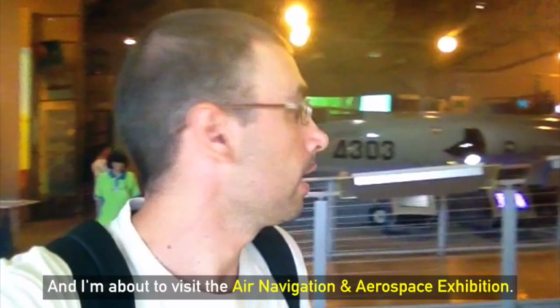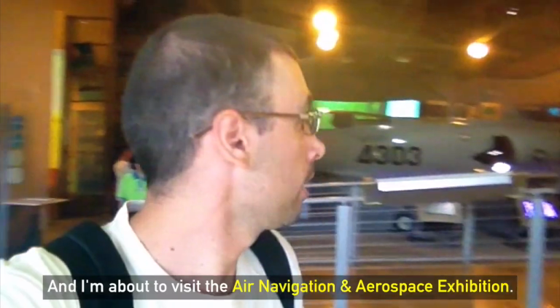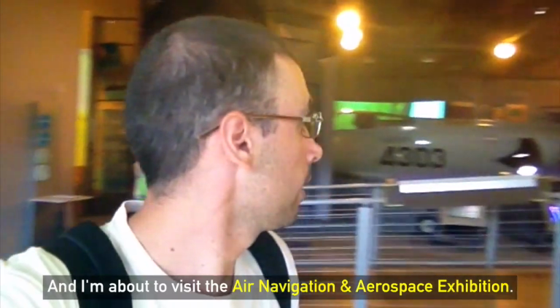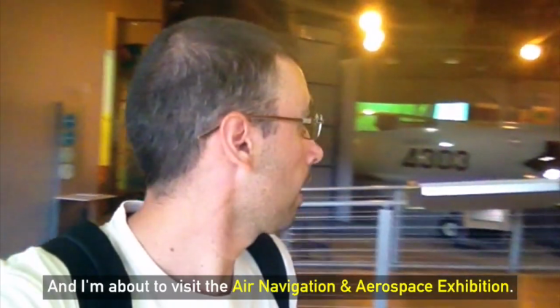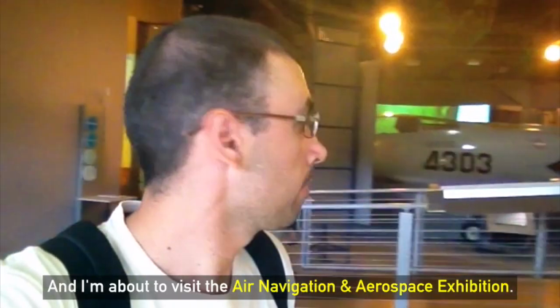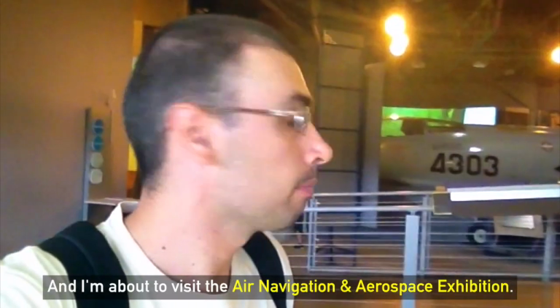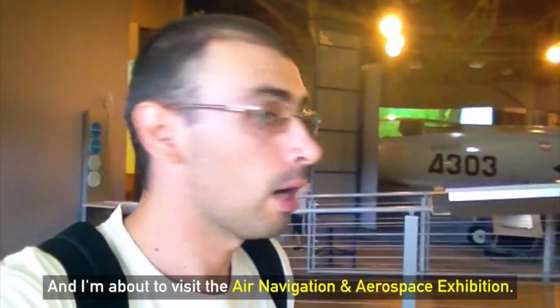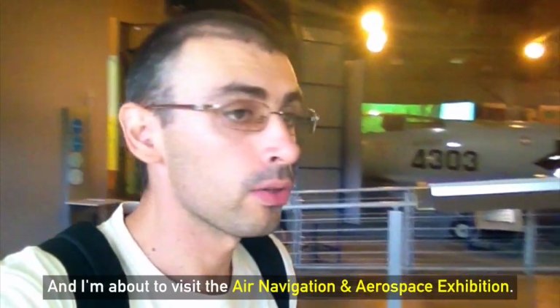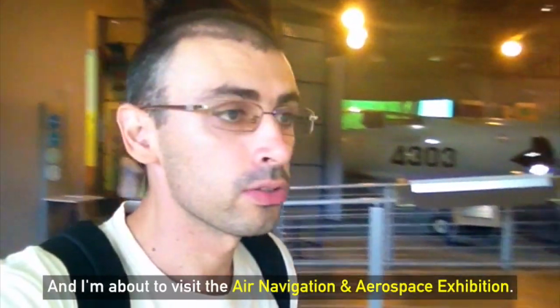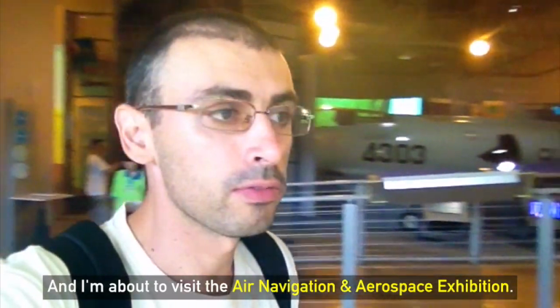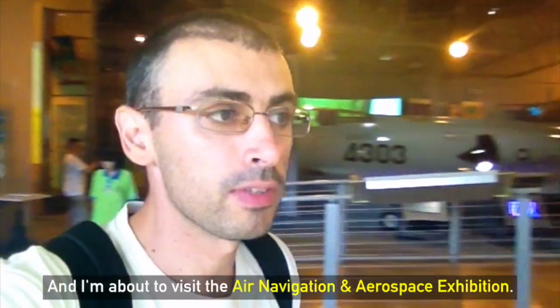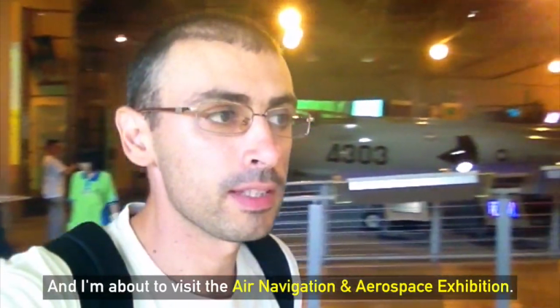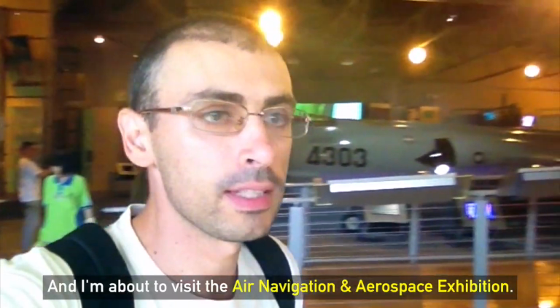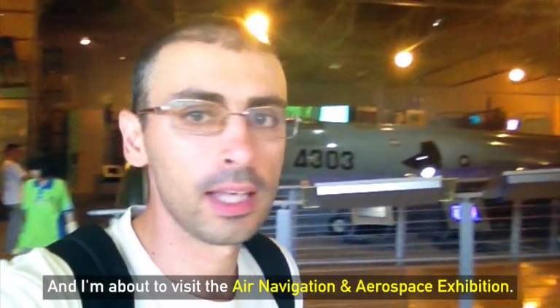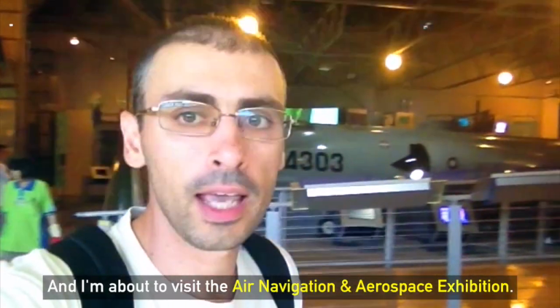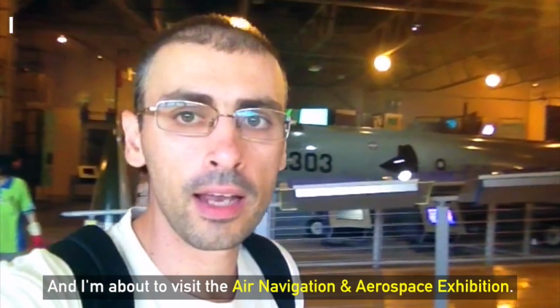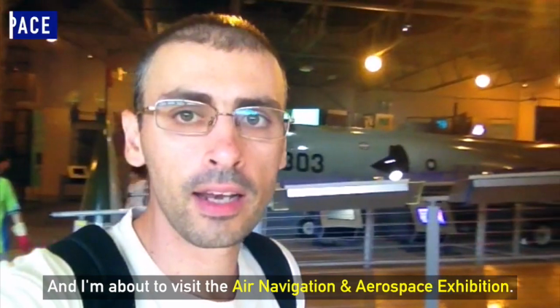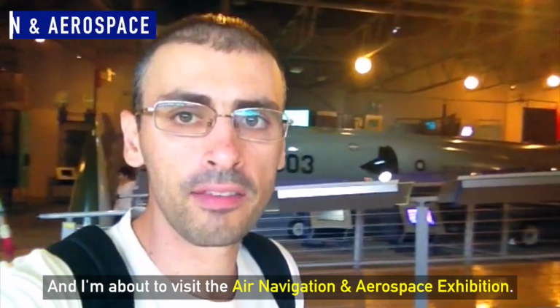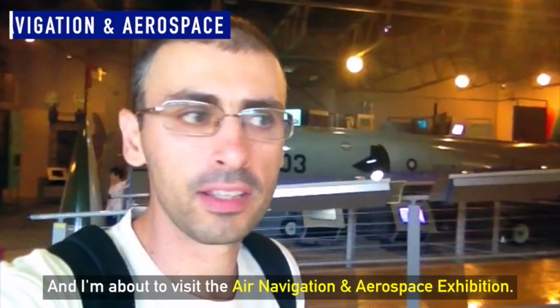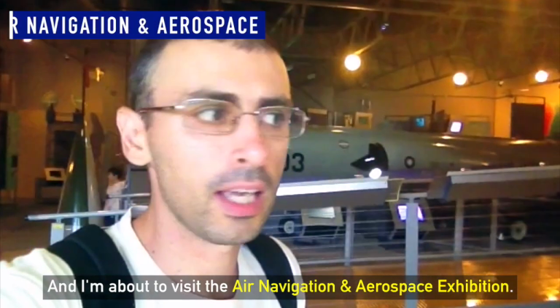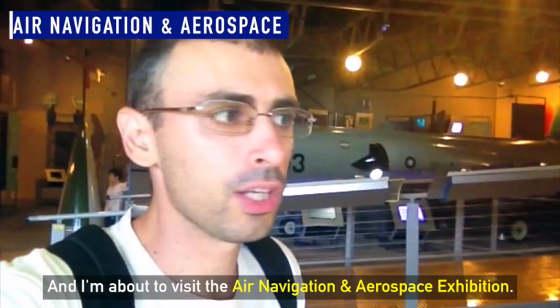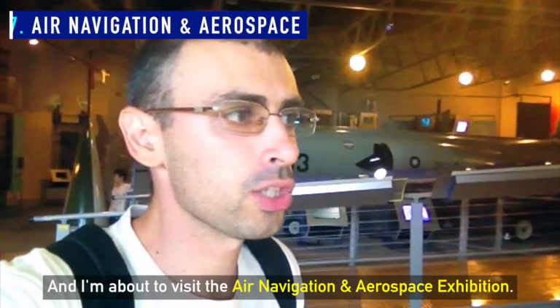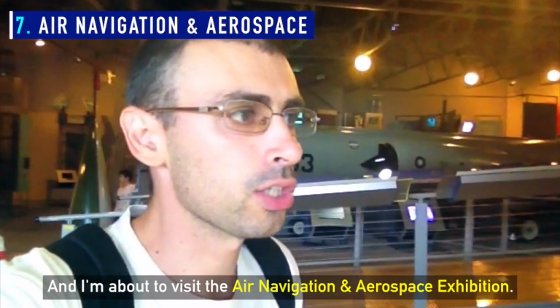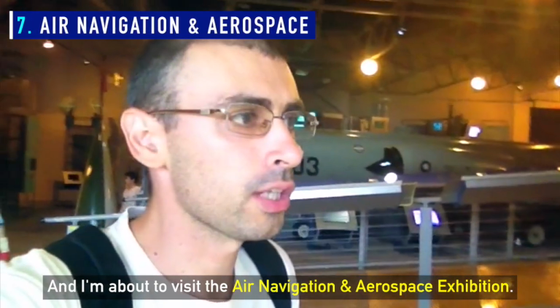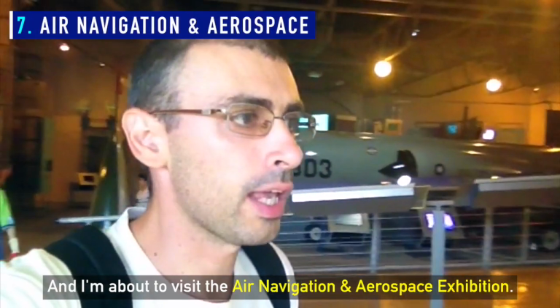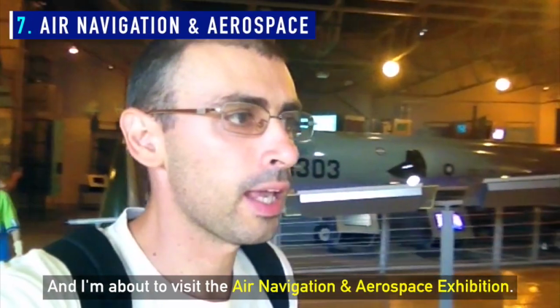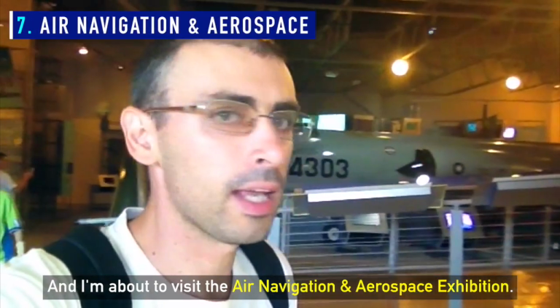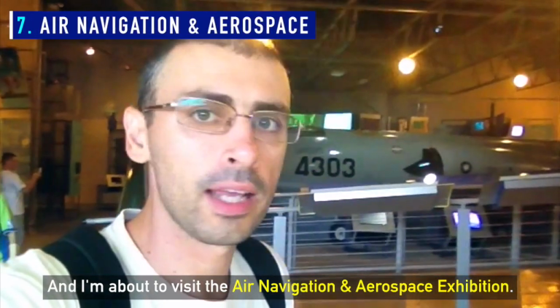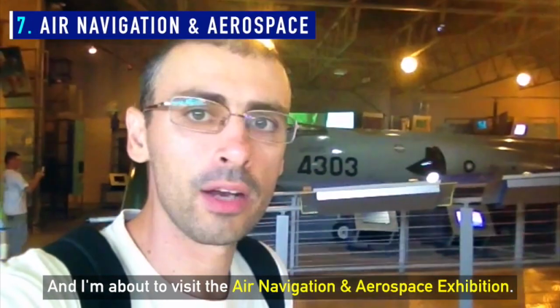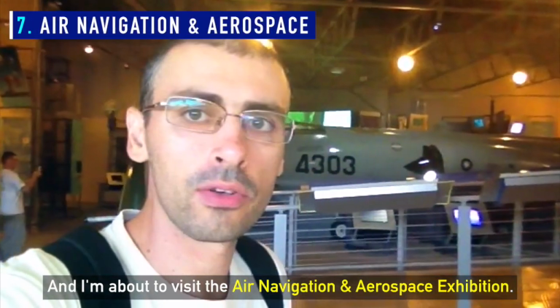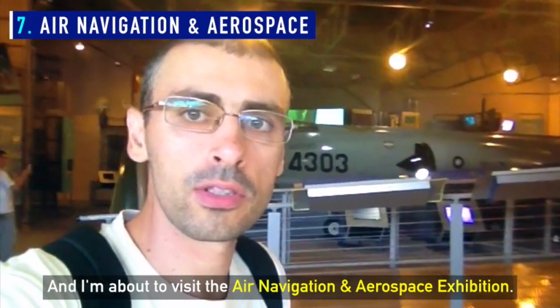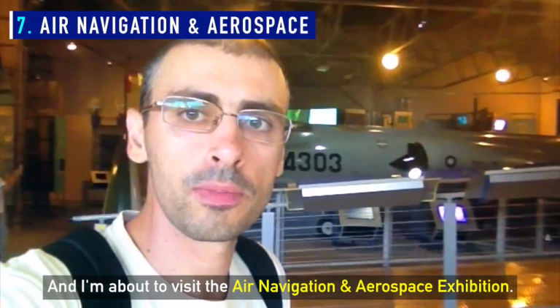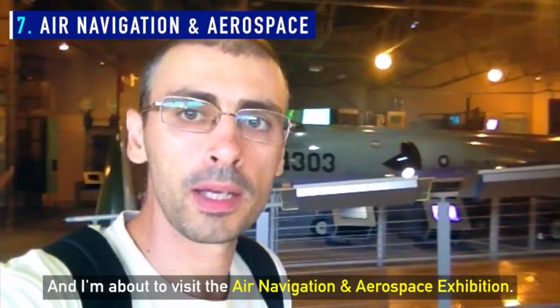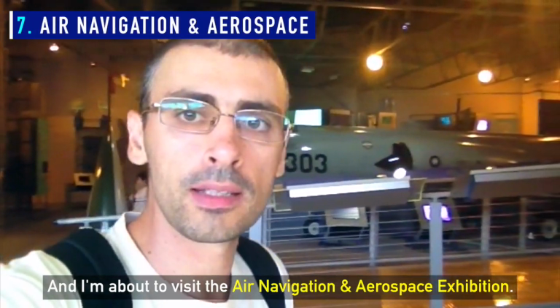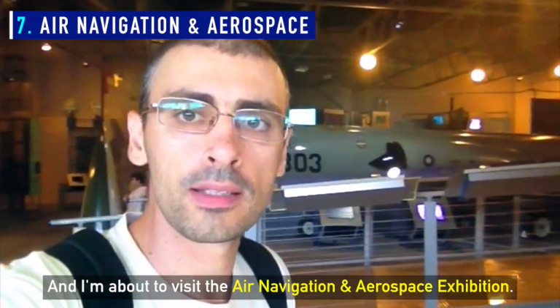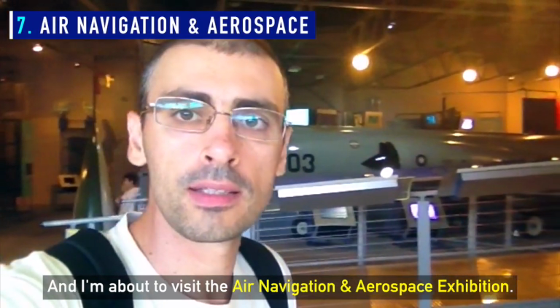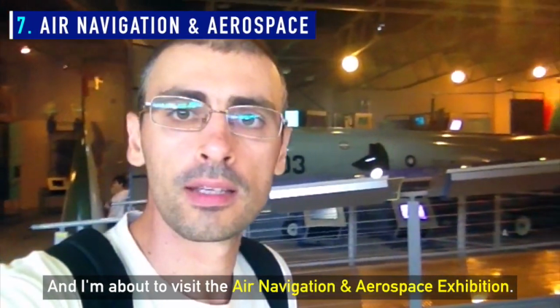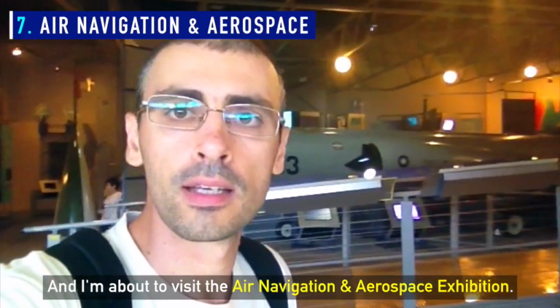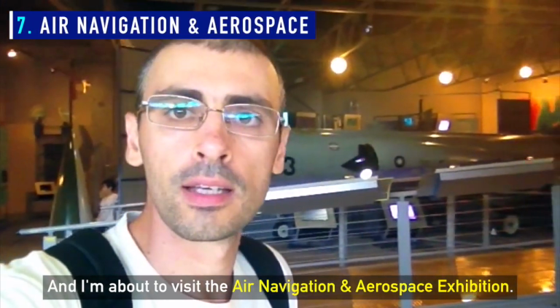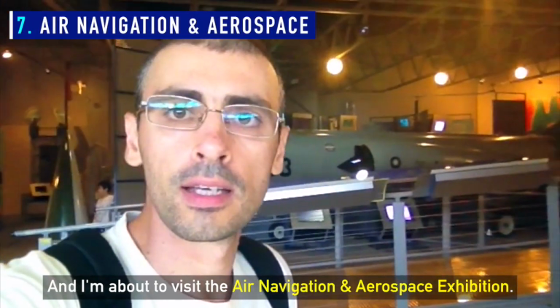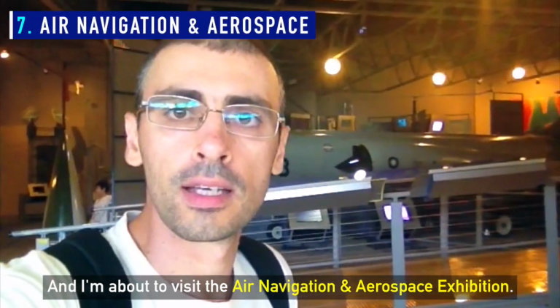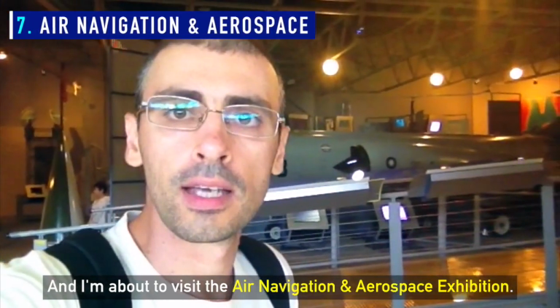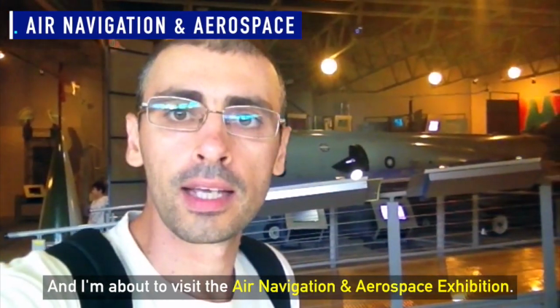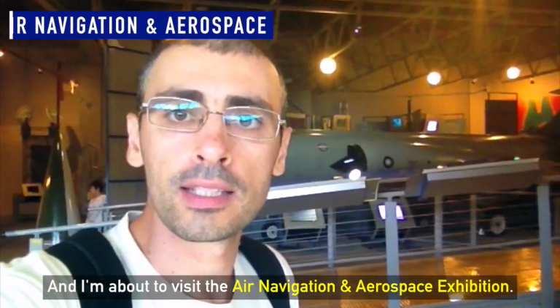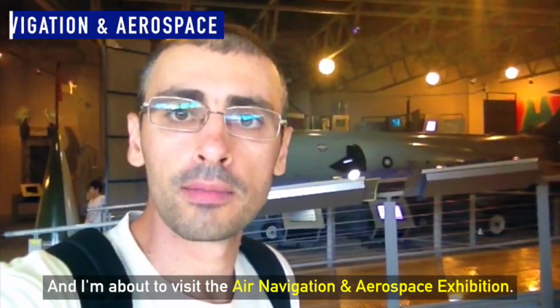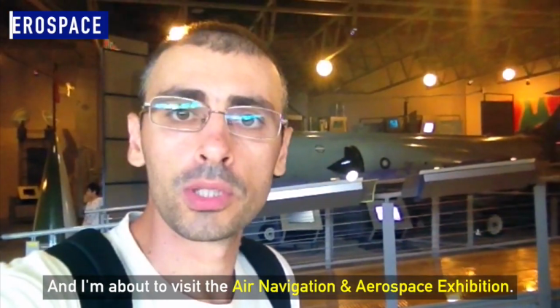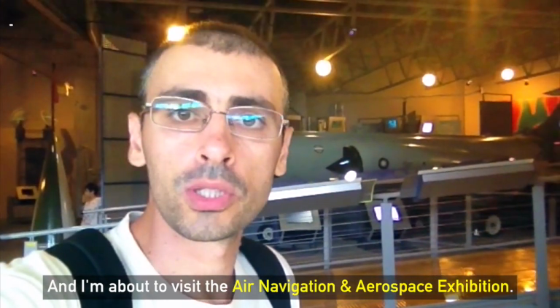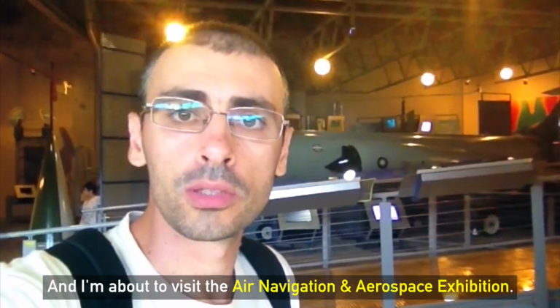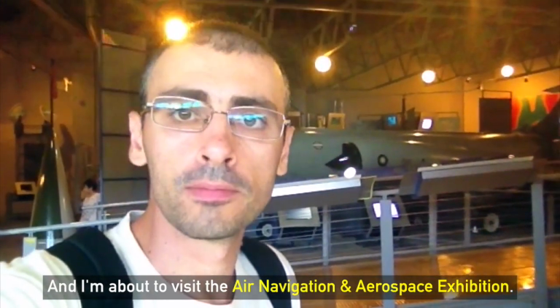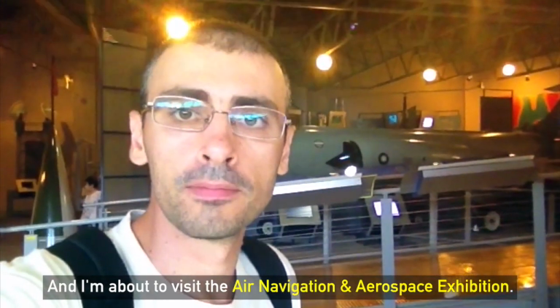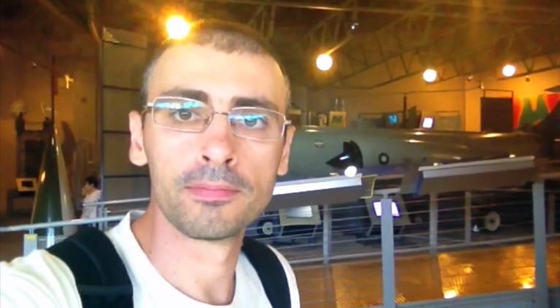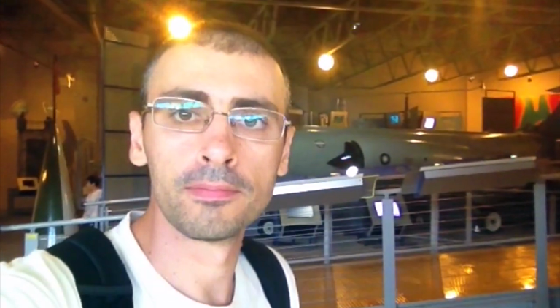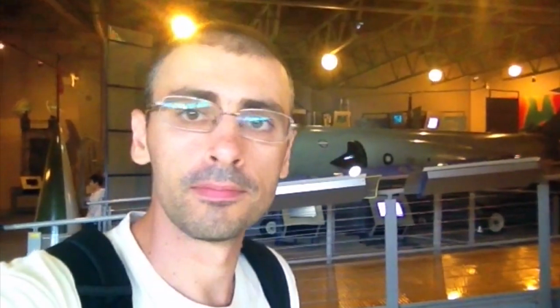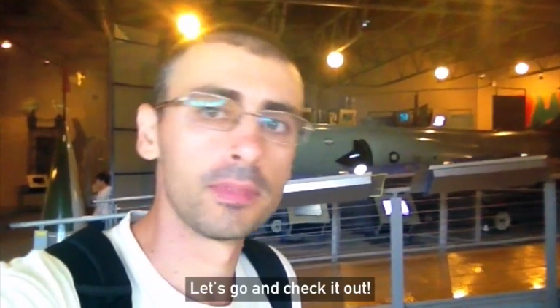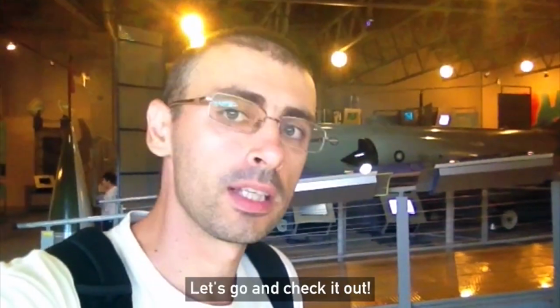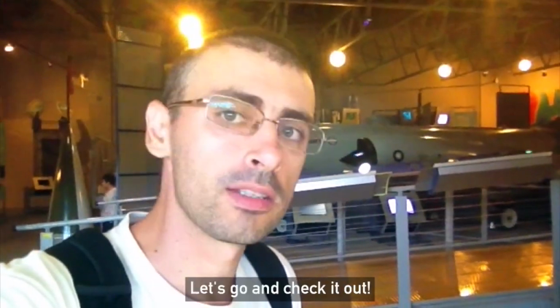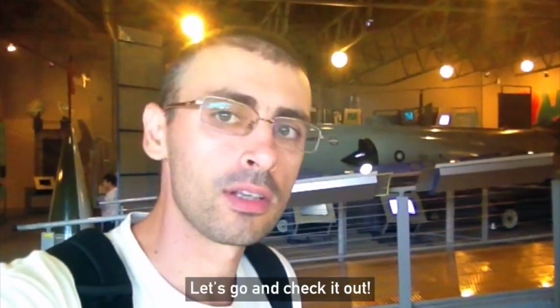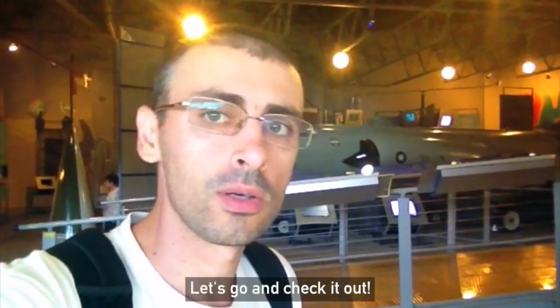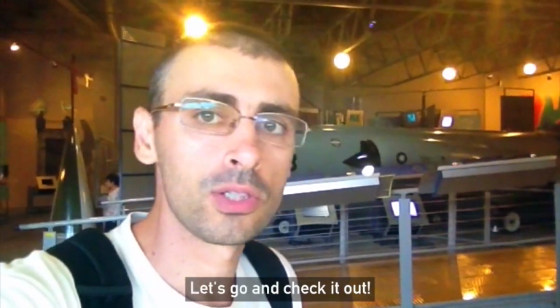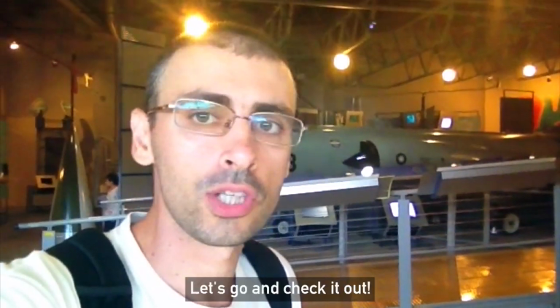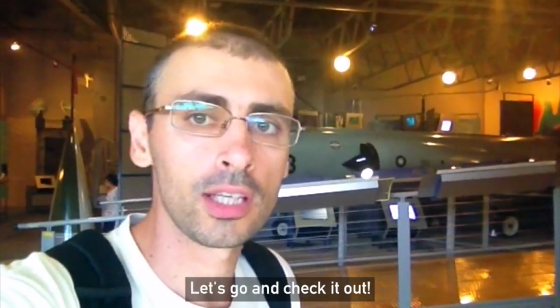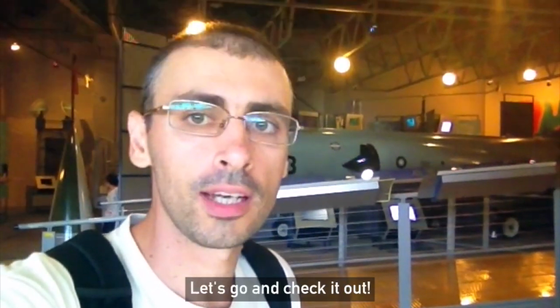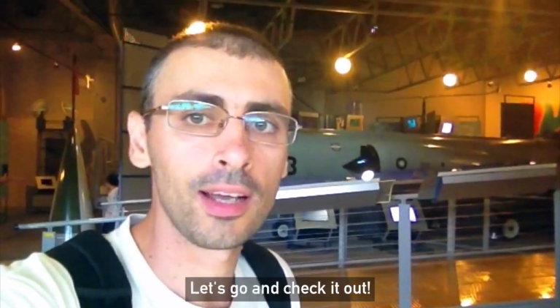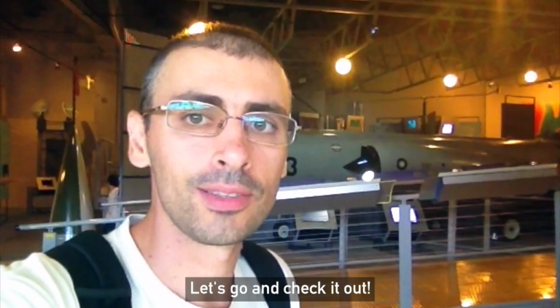I'm about to visit the Air Navigation and Aerospace Exhibition, let's go and check it out.